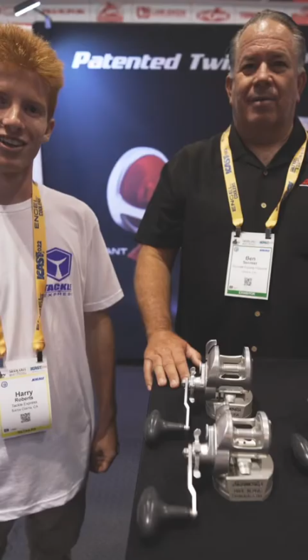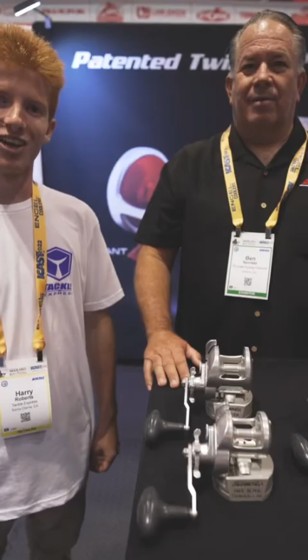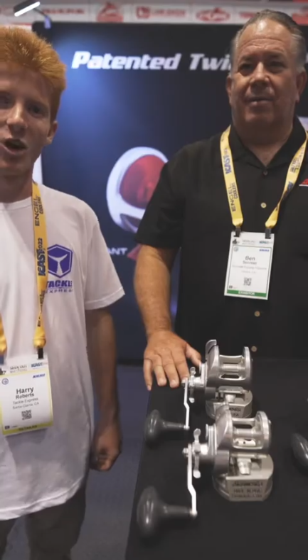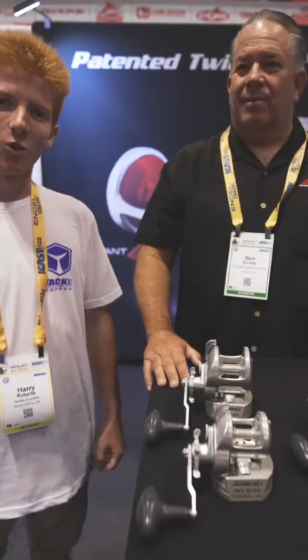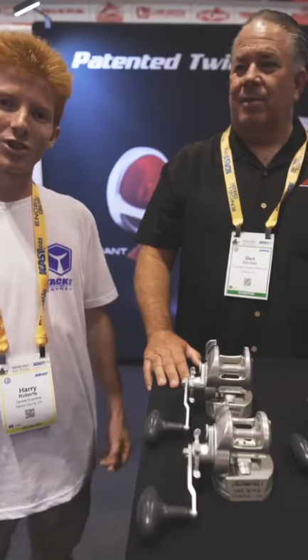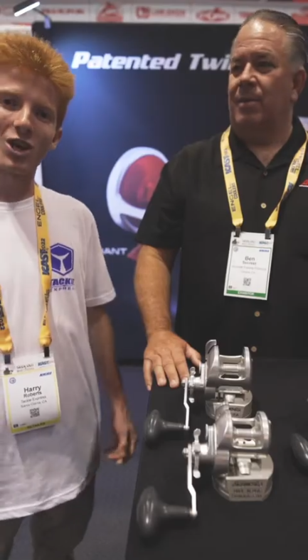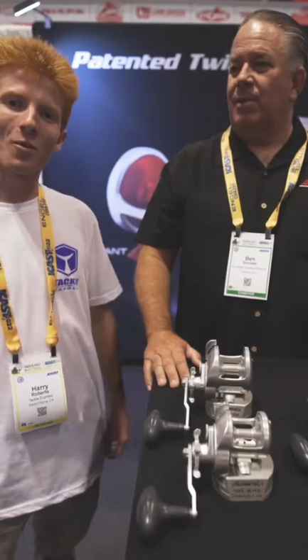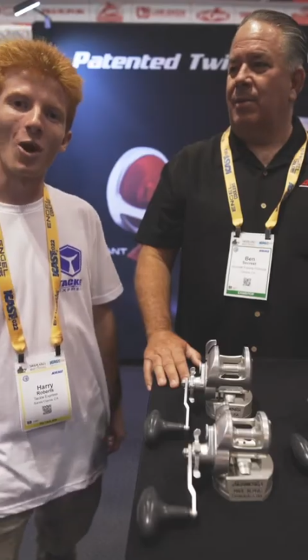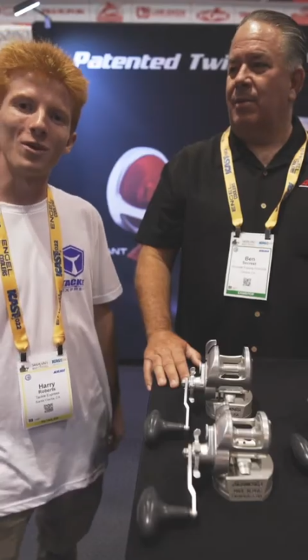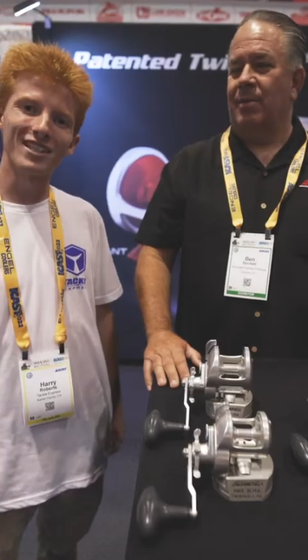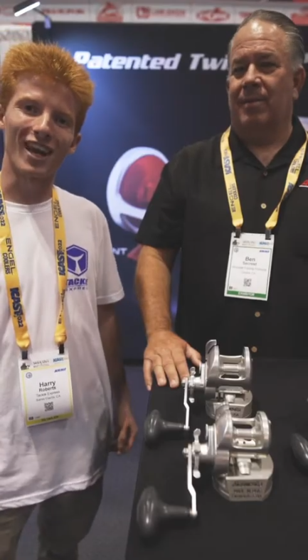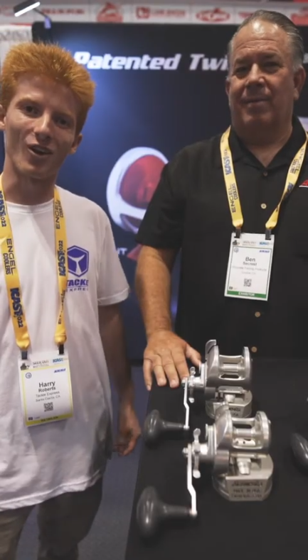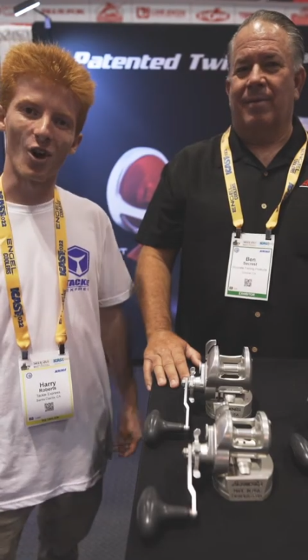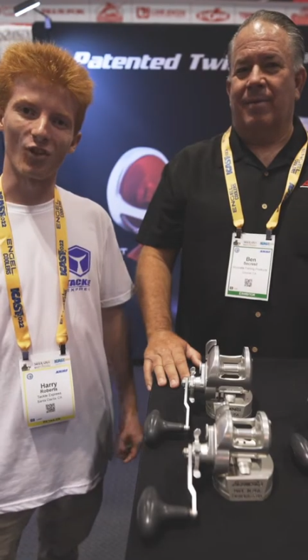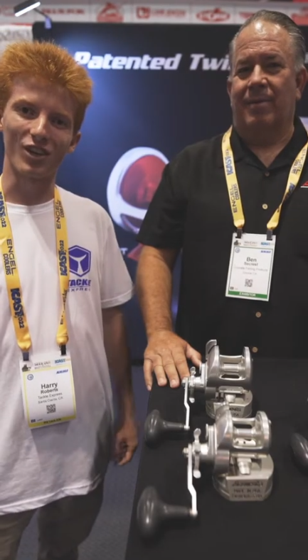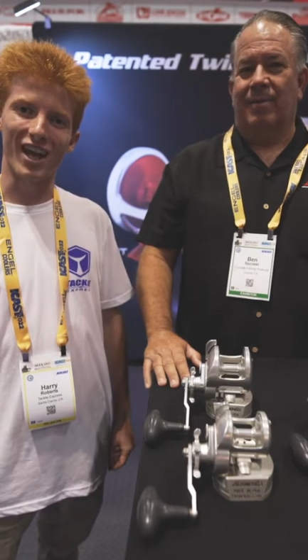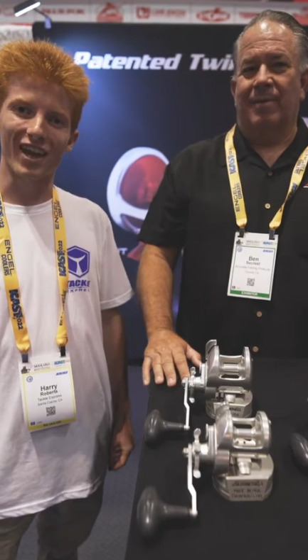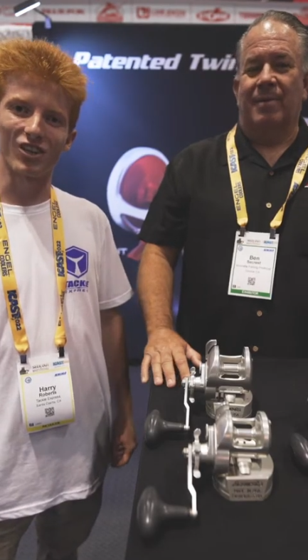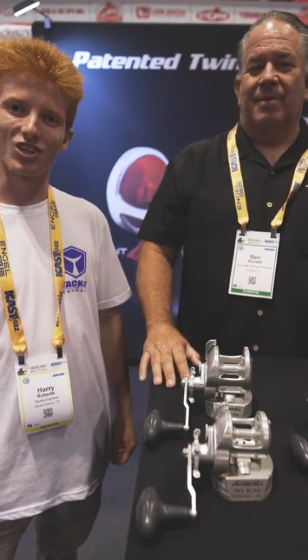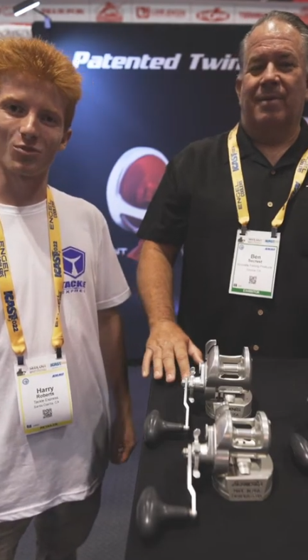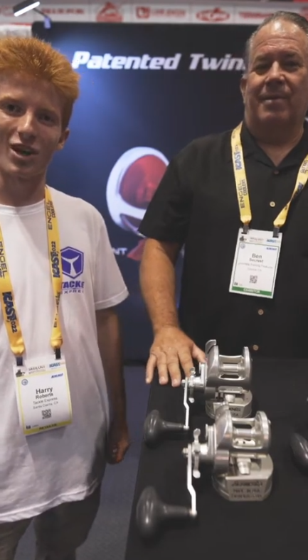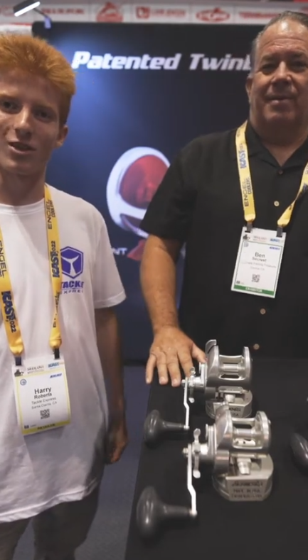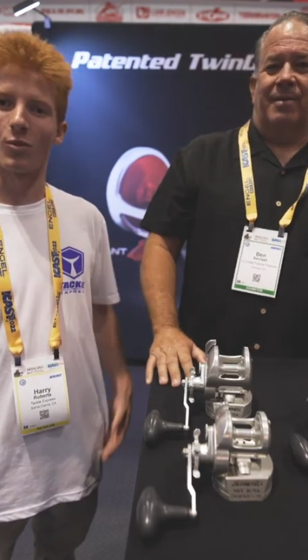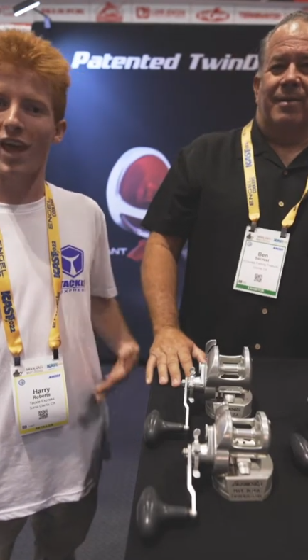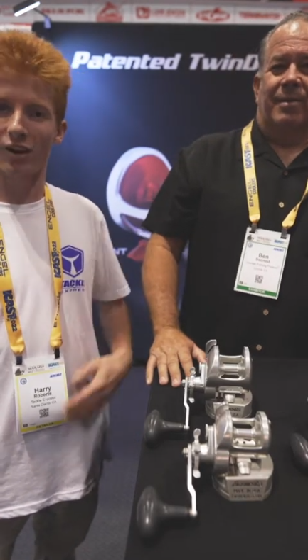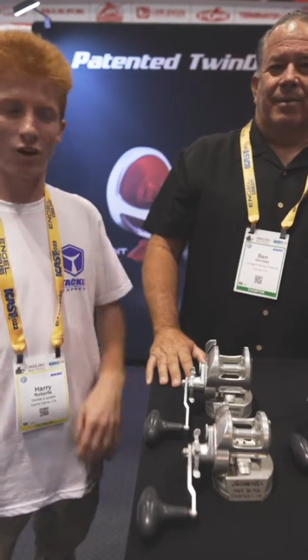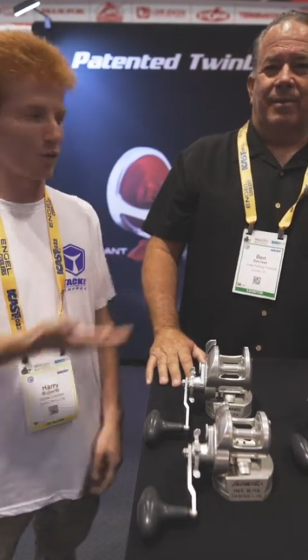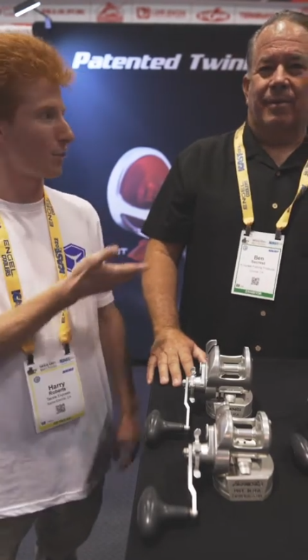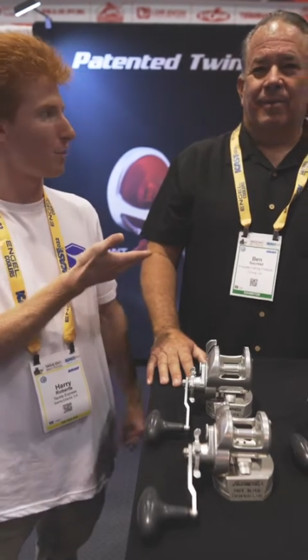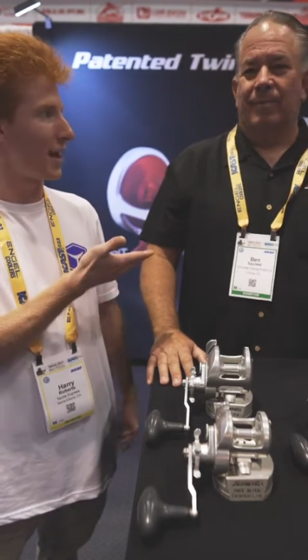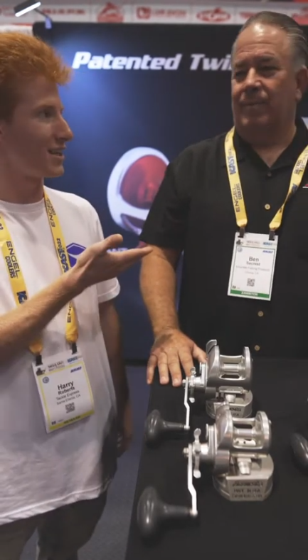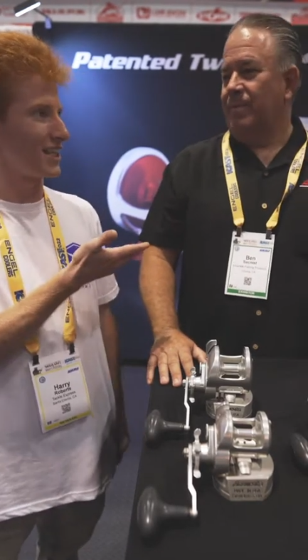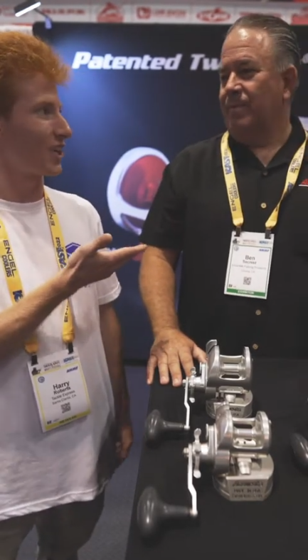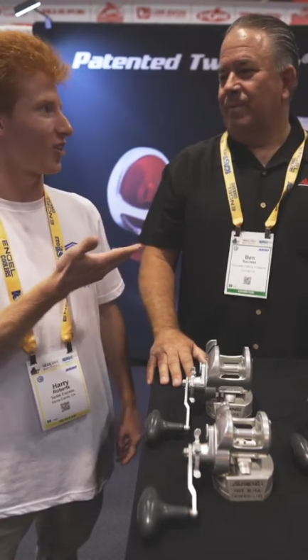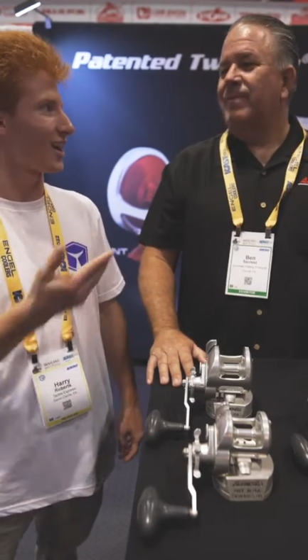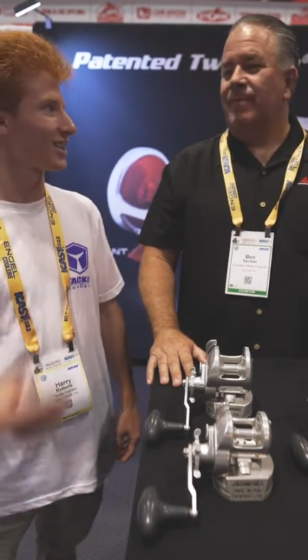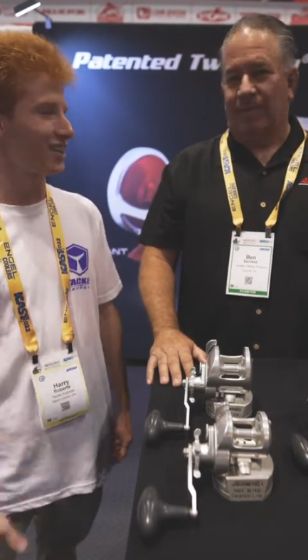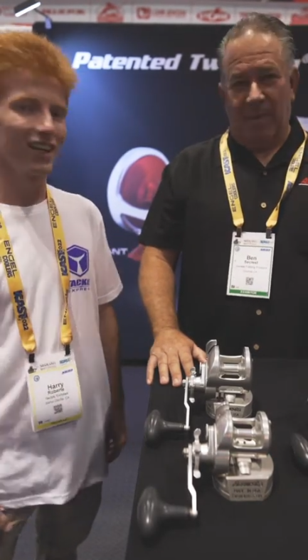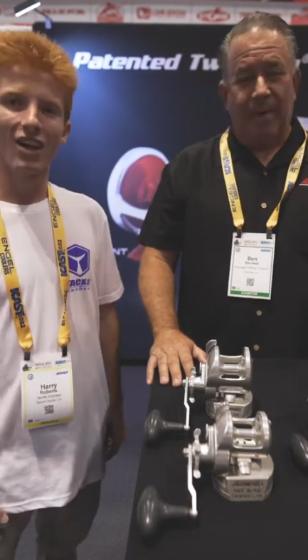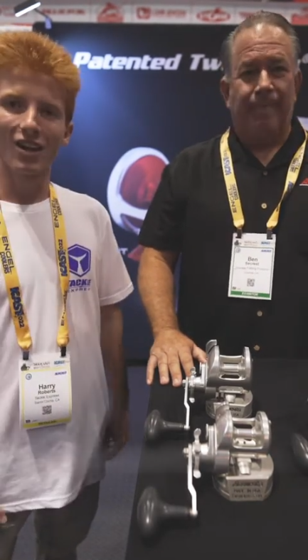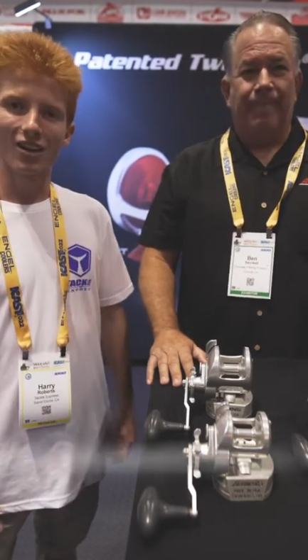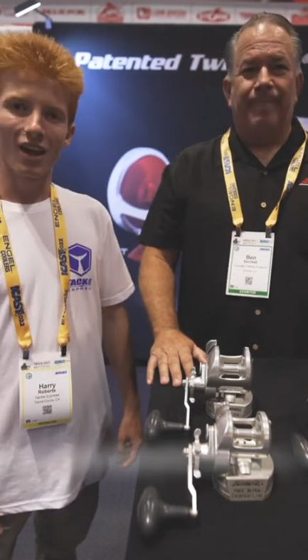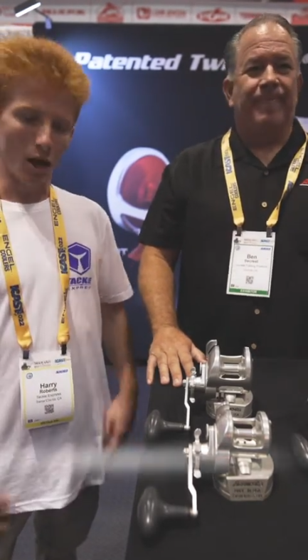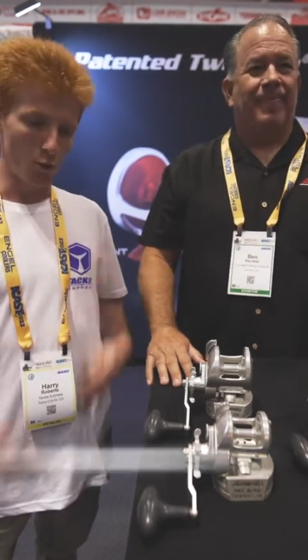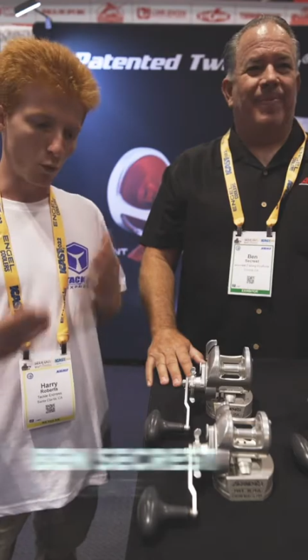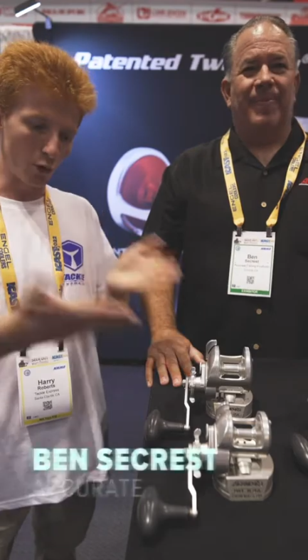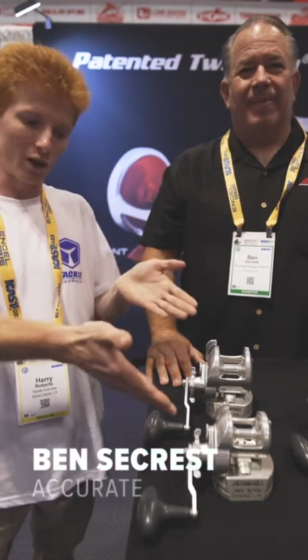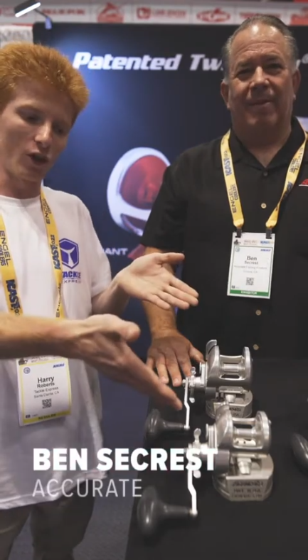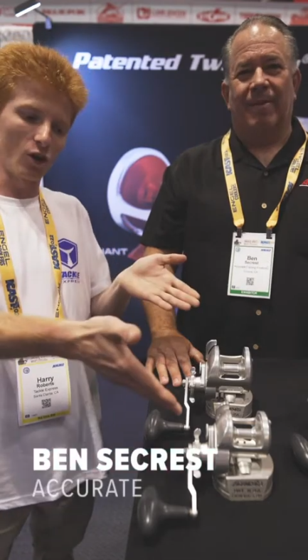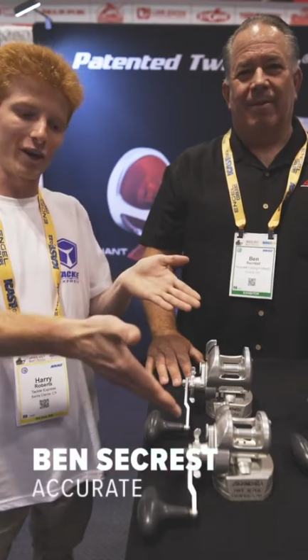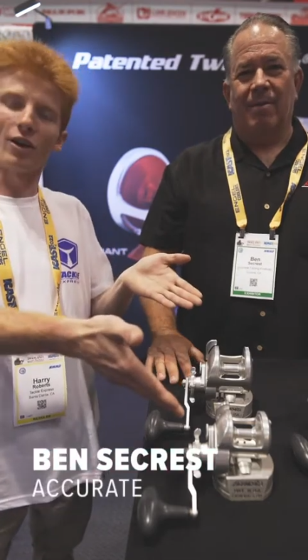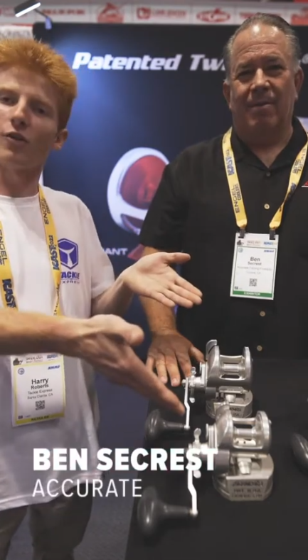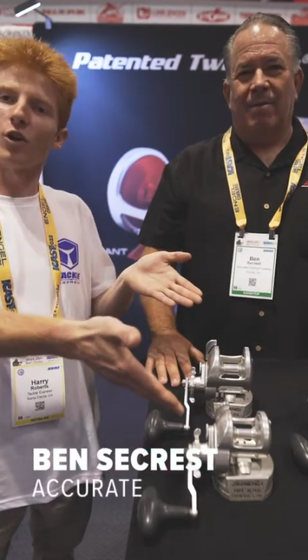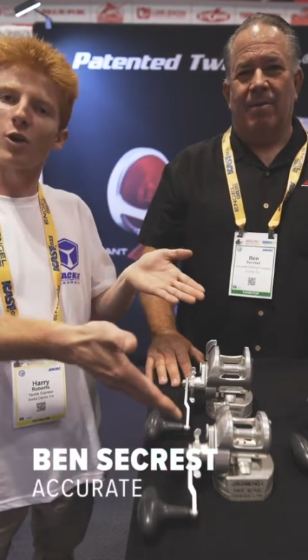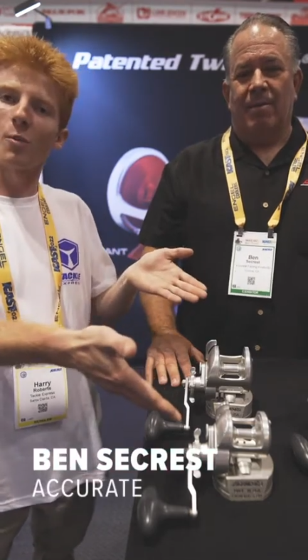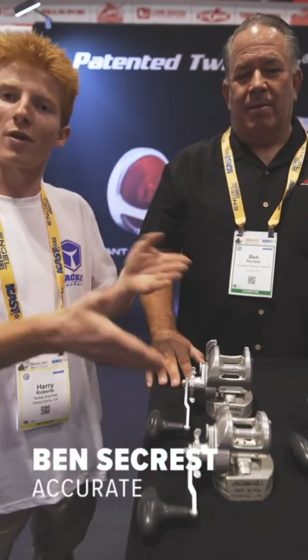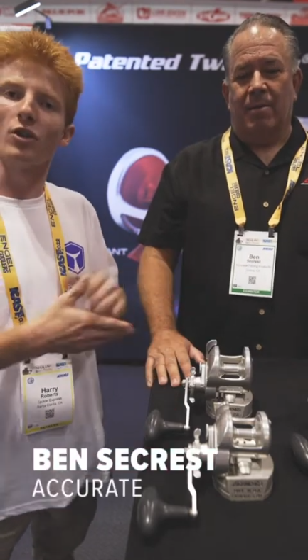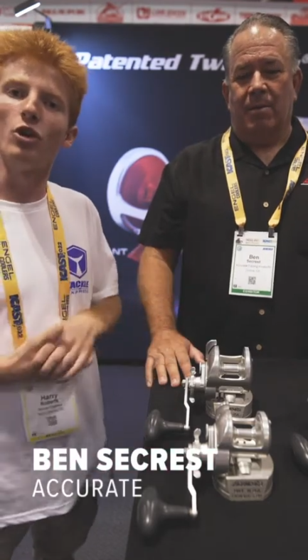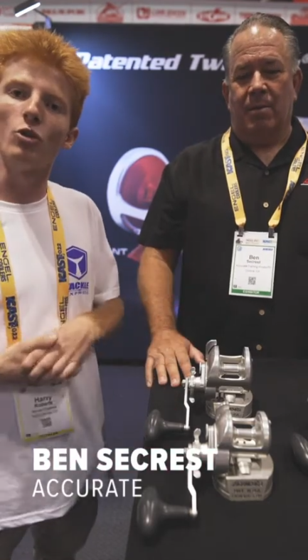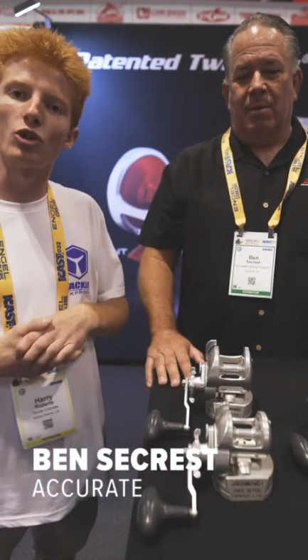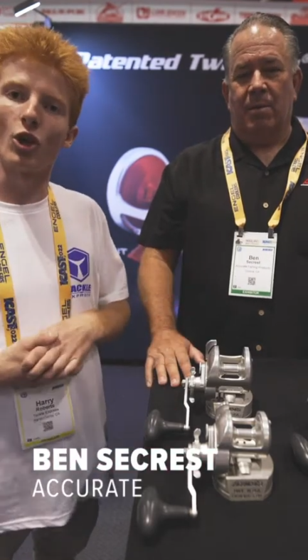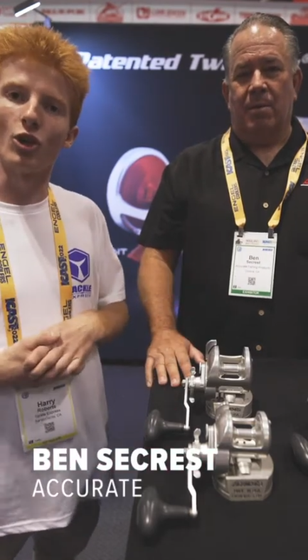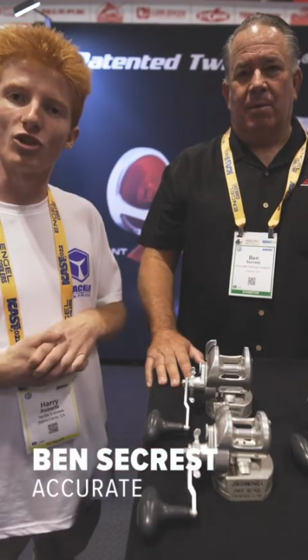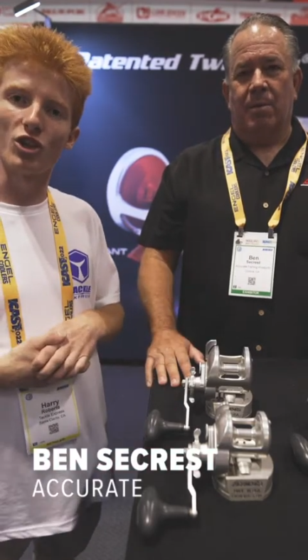What's up homies? Harry over at Tackle Express. I'm with Accurate's Ben Seacrest, and we're here interviewing about the new Turn Two.